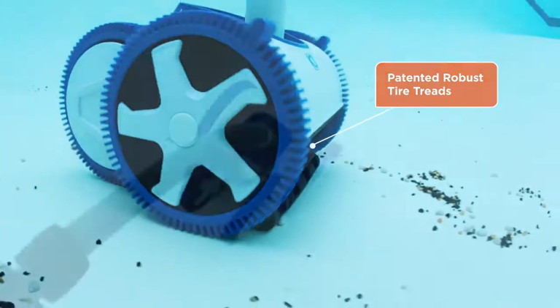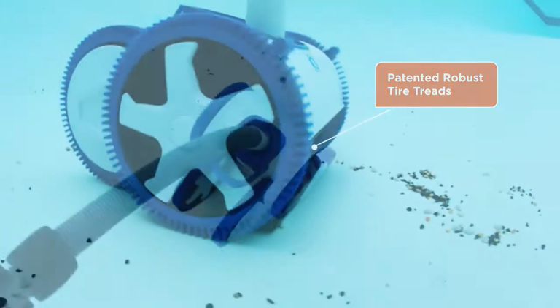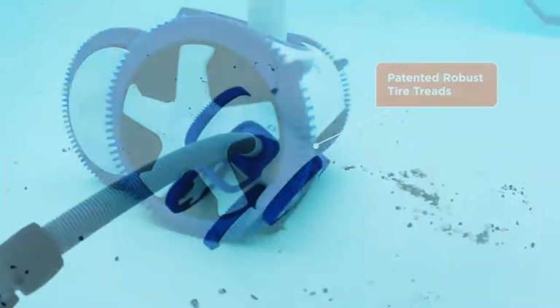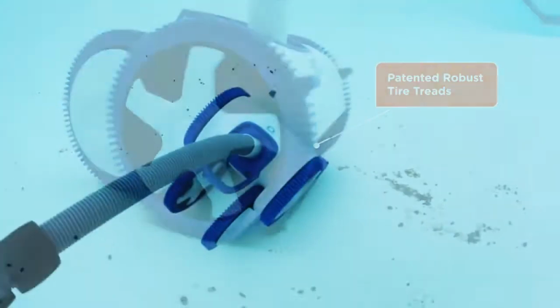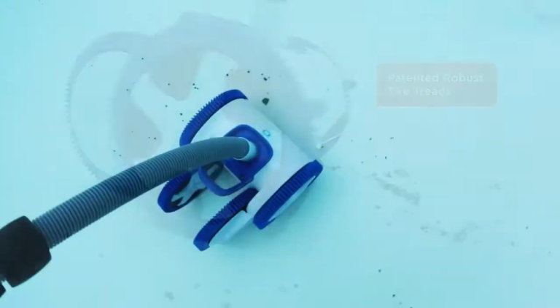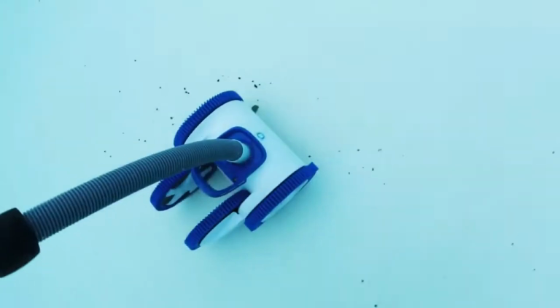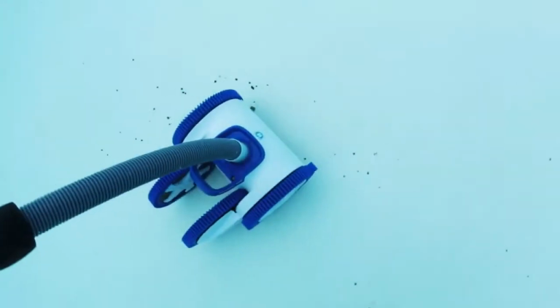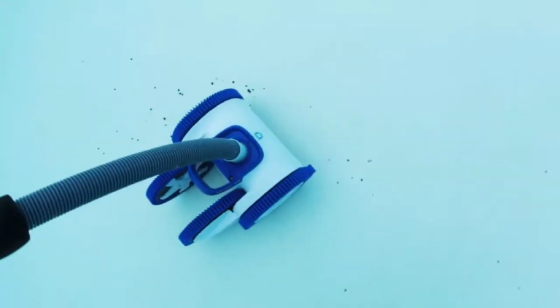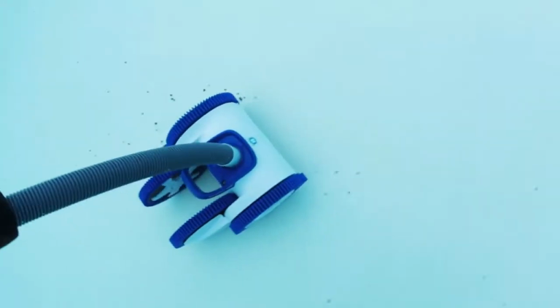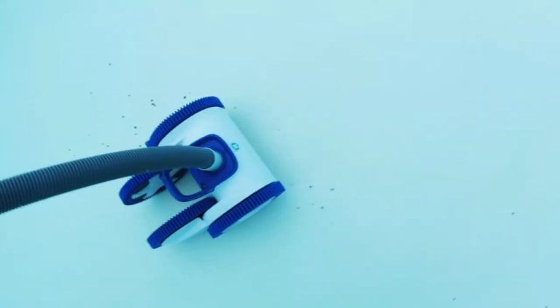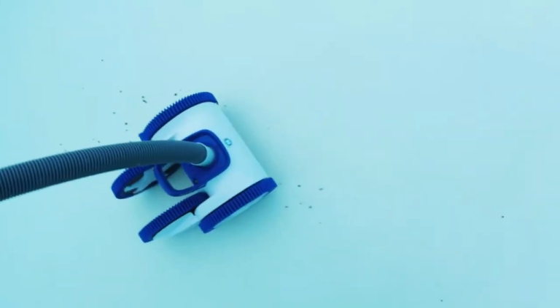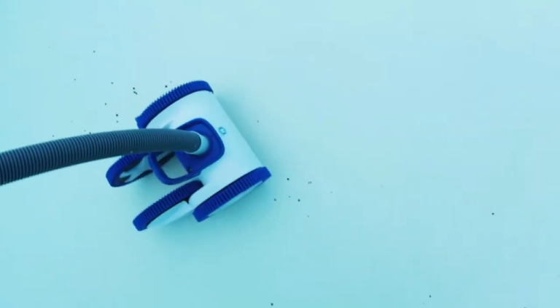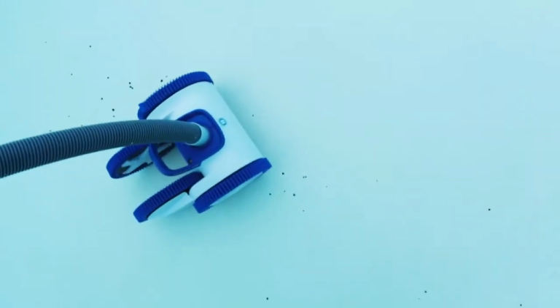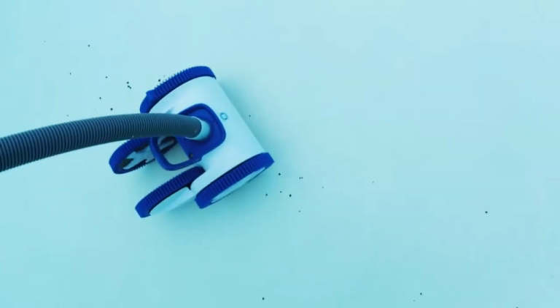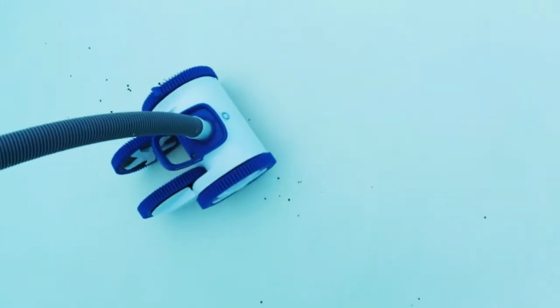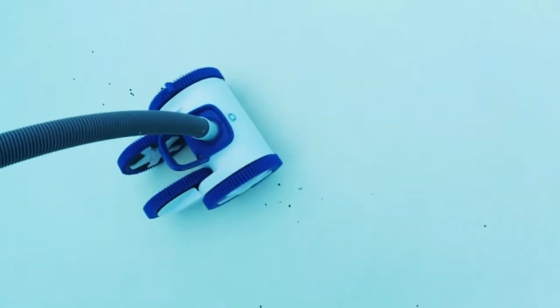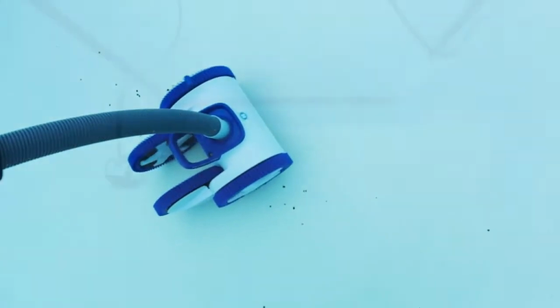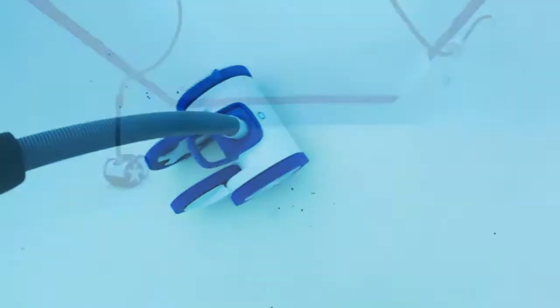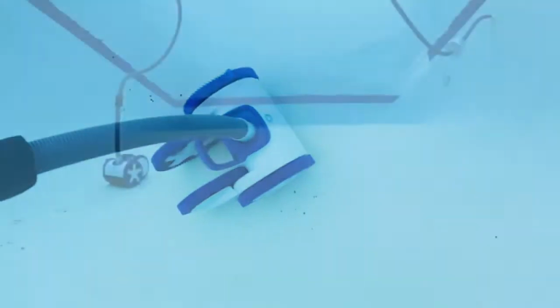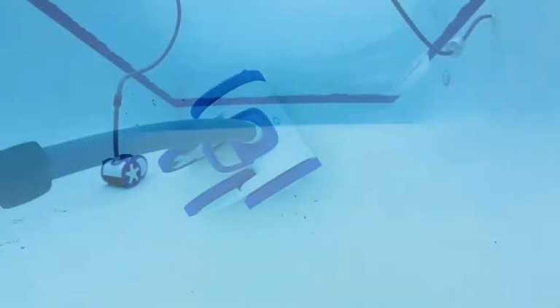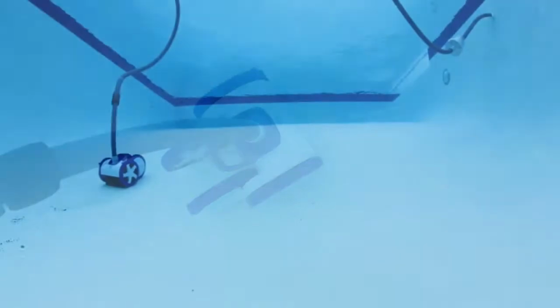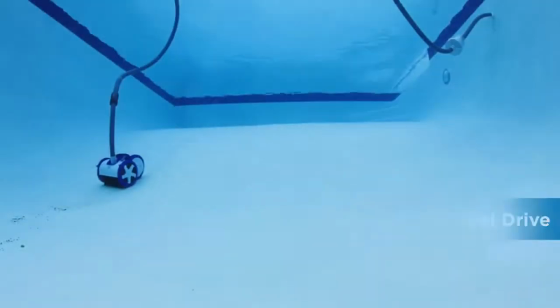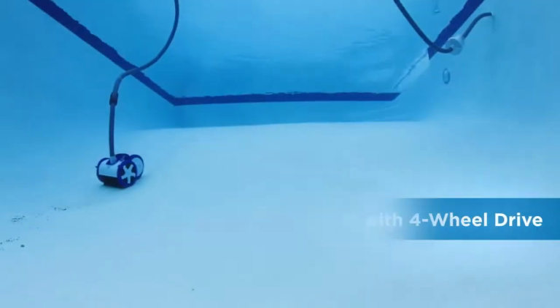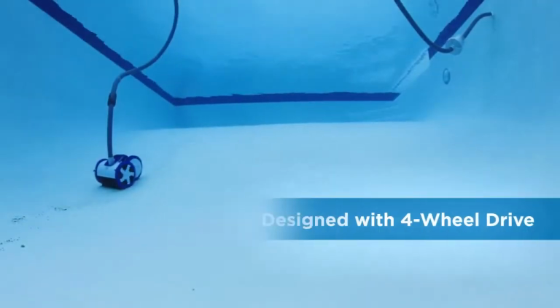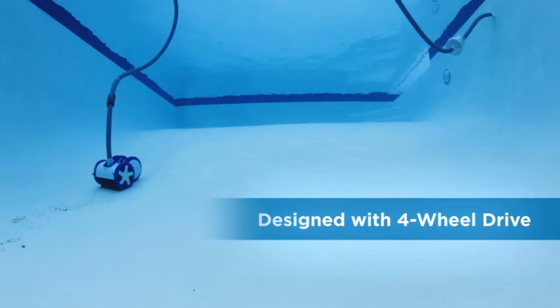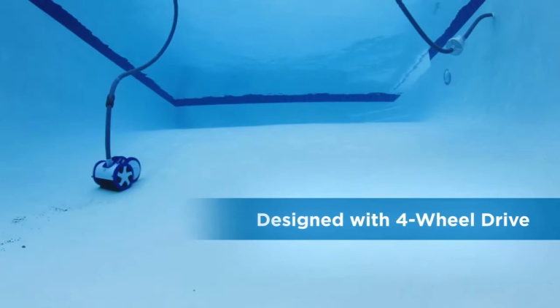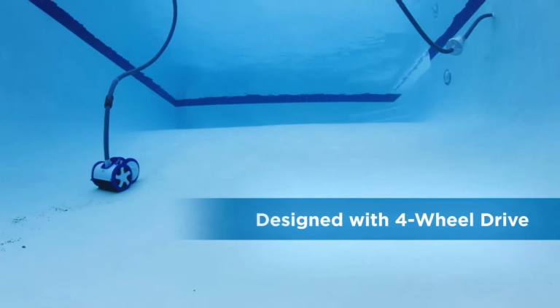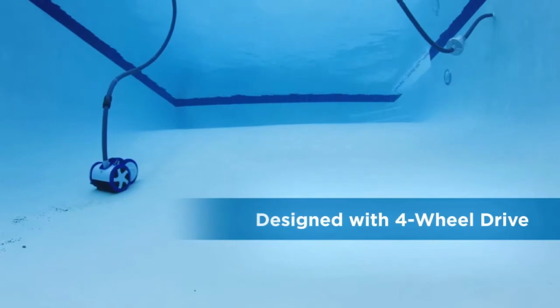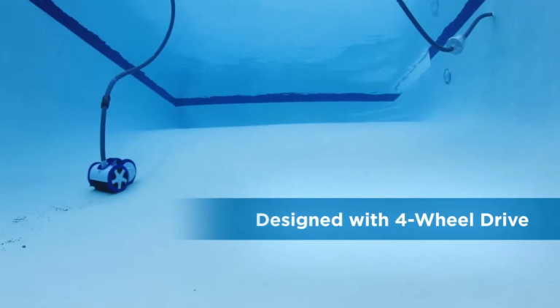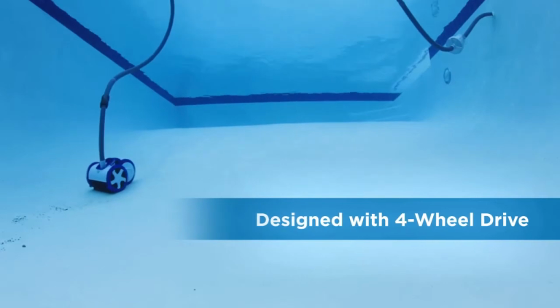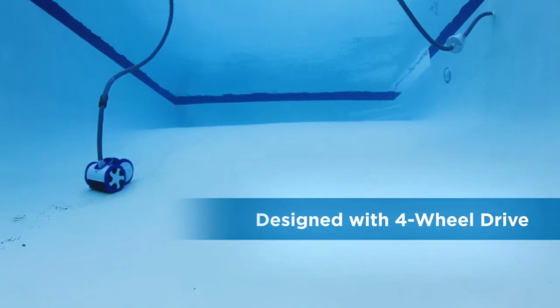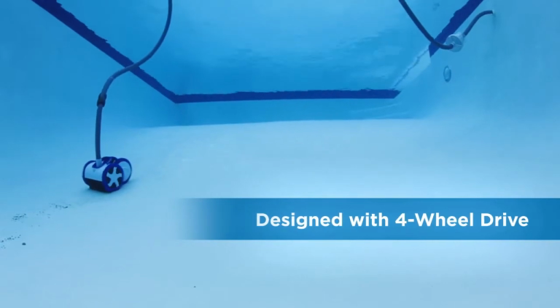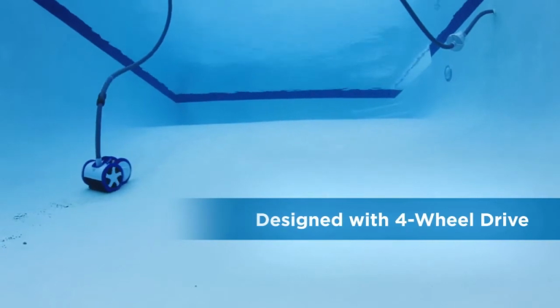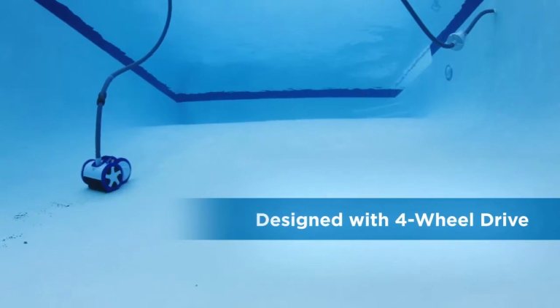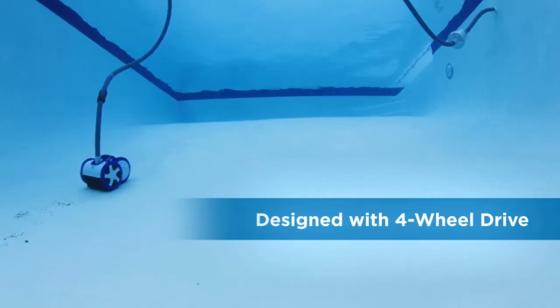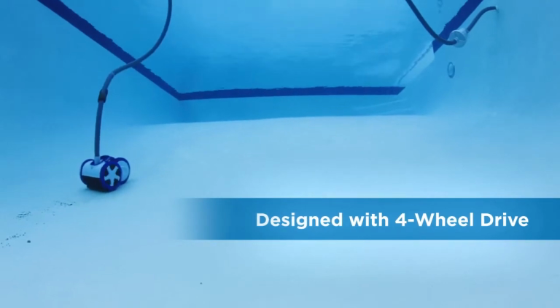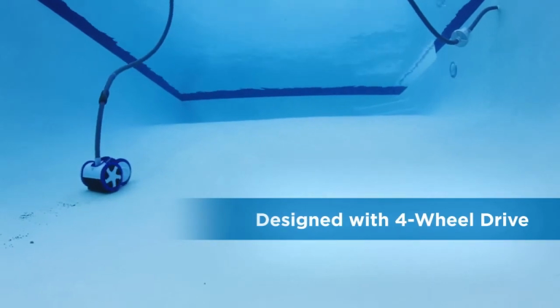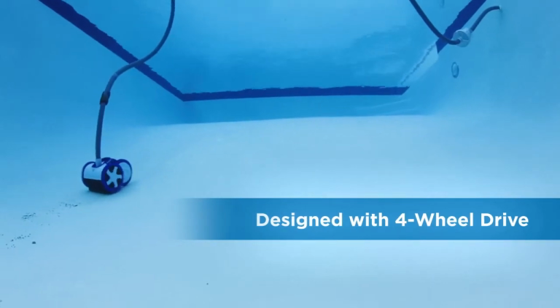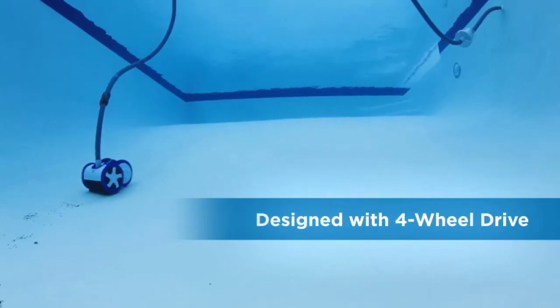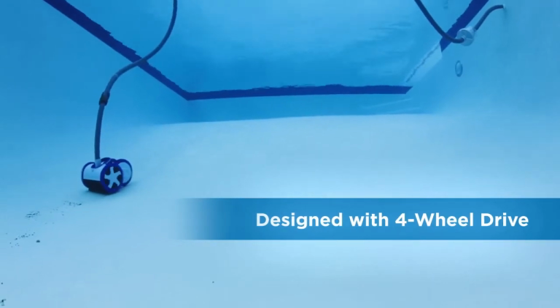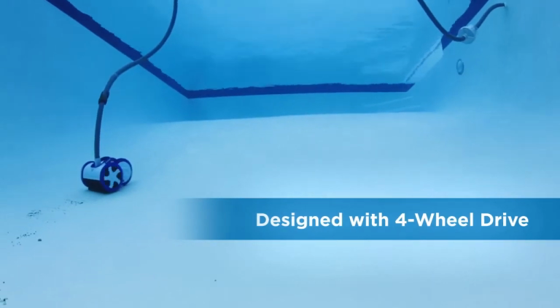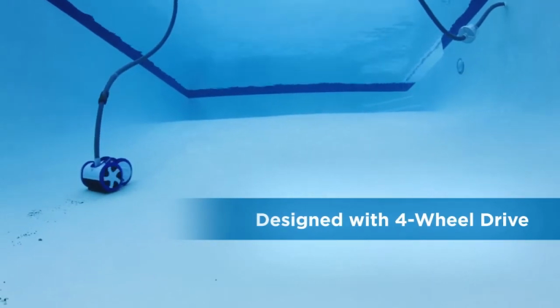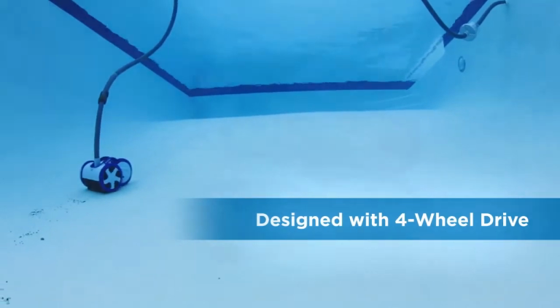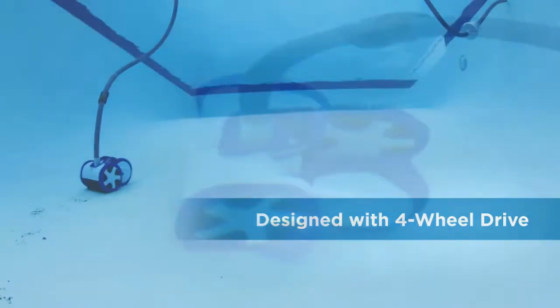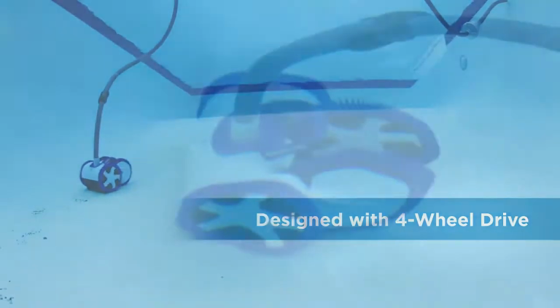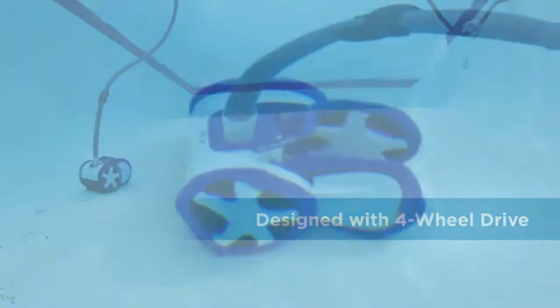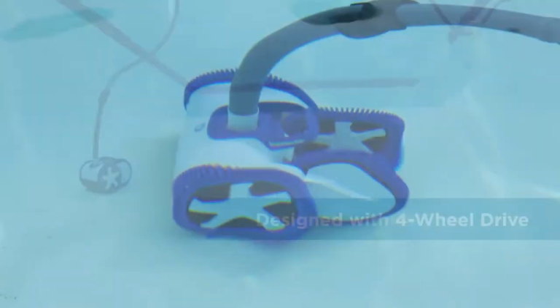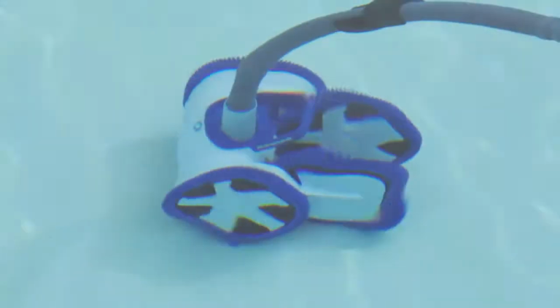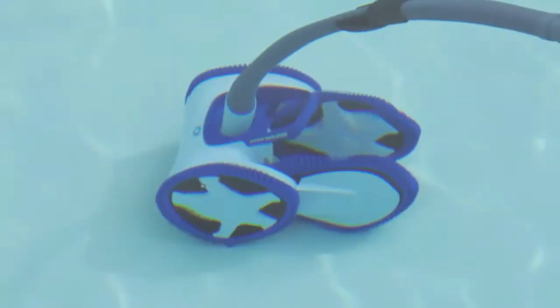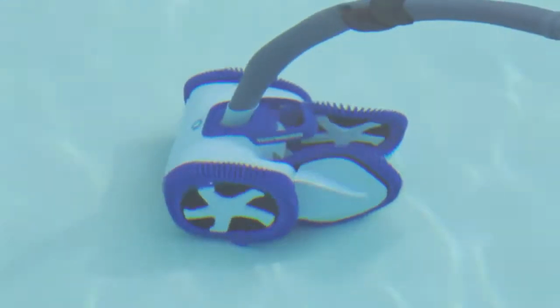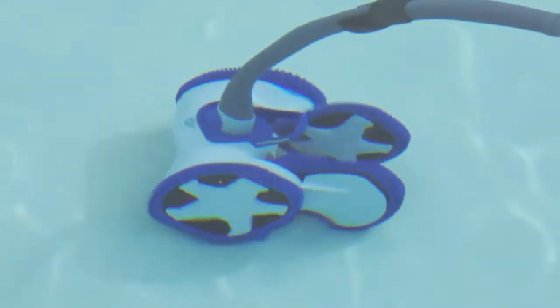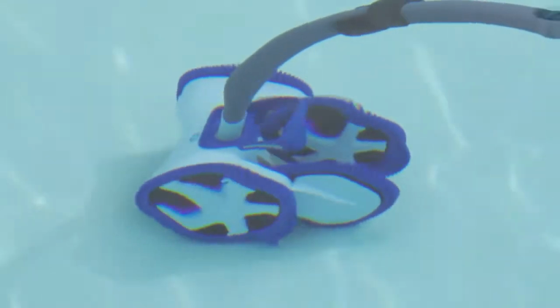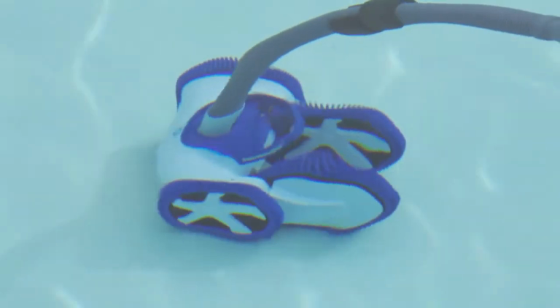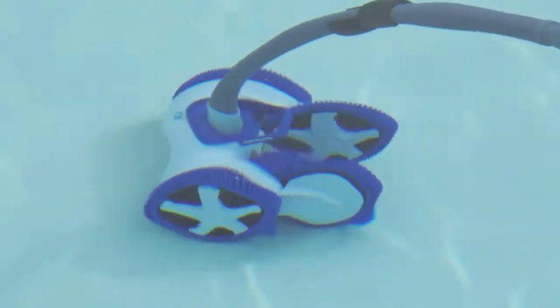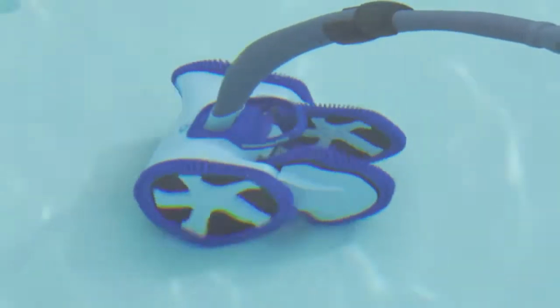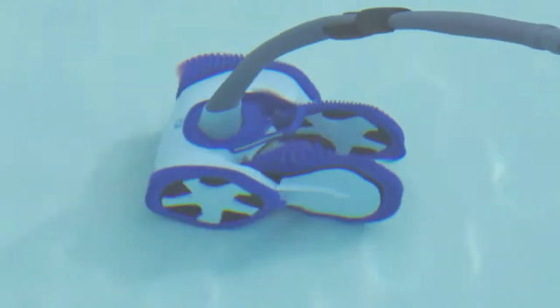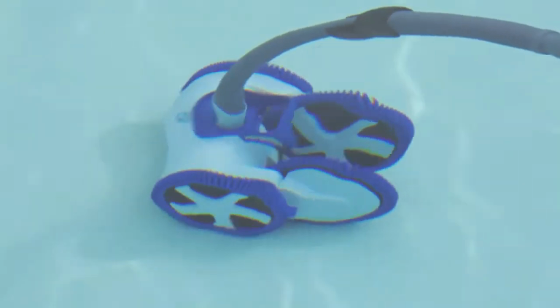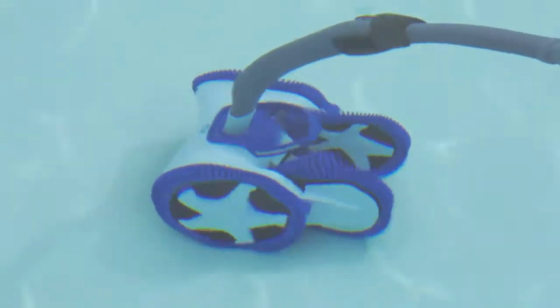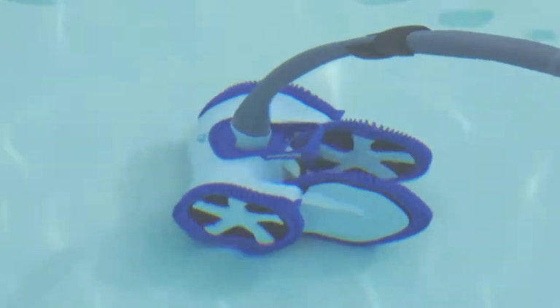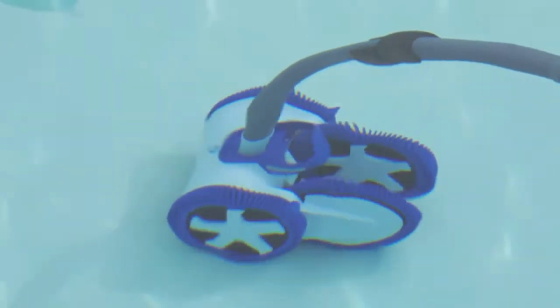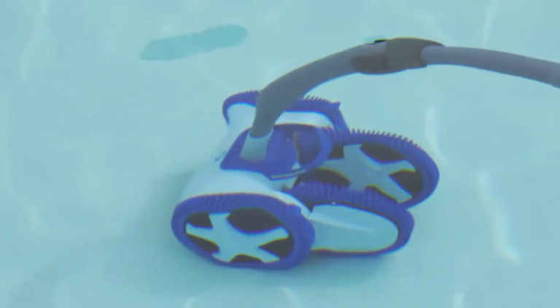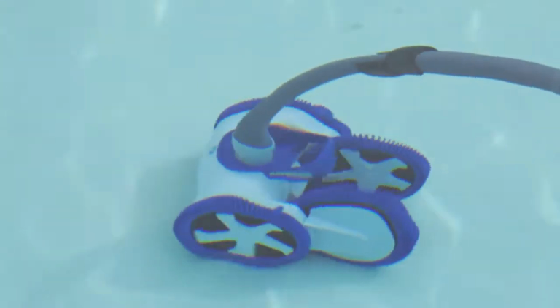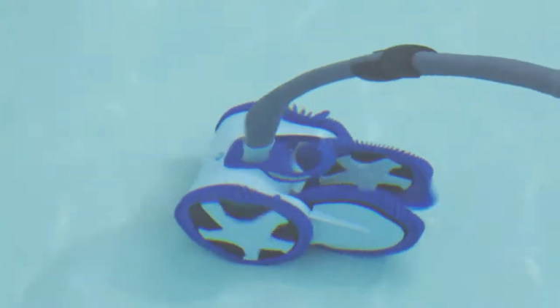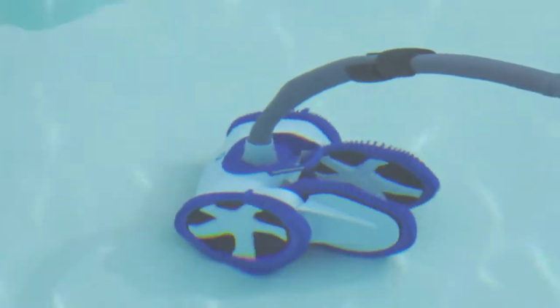Aquanaut 400 is designed with powerful four-wheel drive technology that provides optimal traction and coverage towards the deep end.